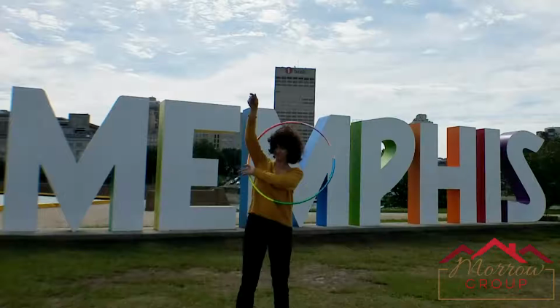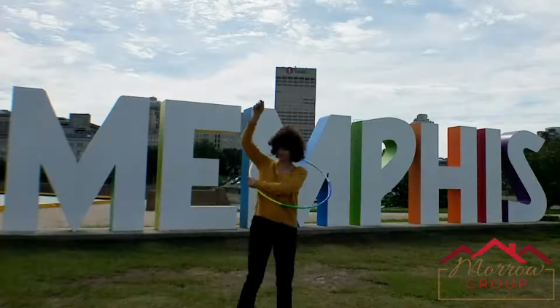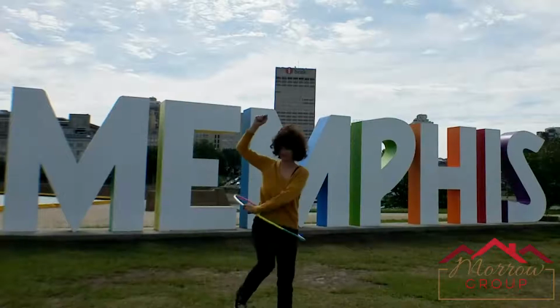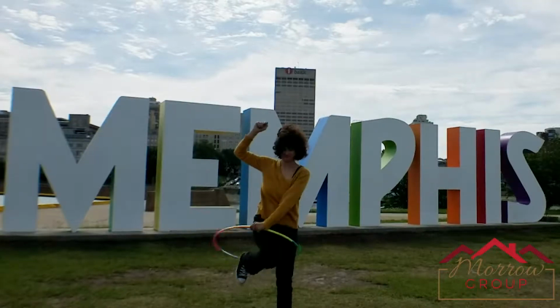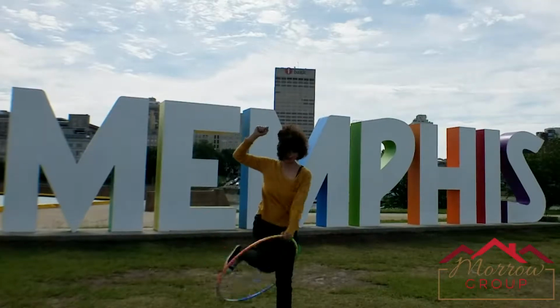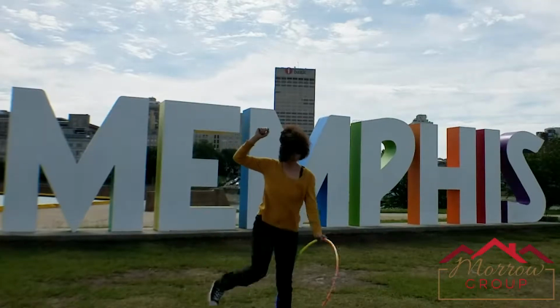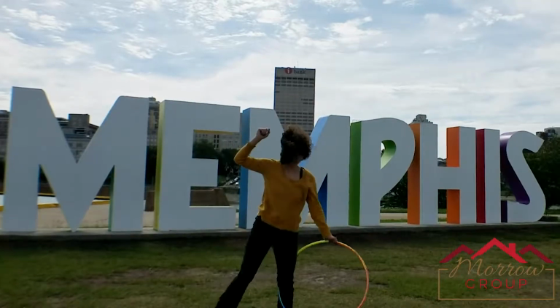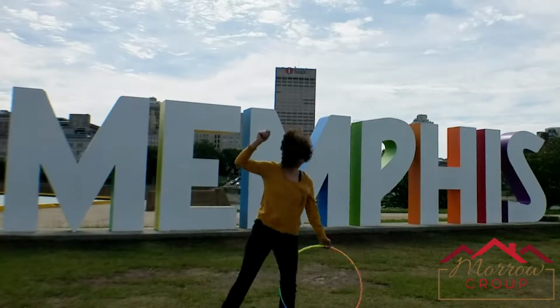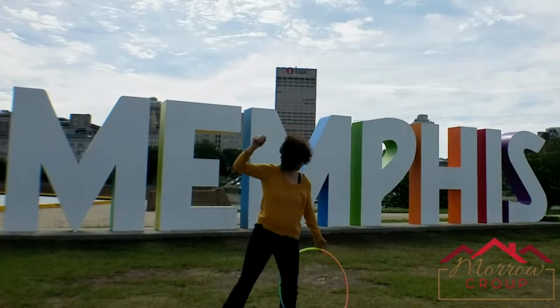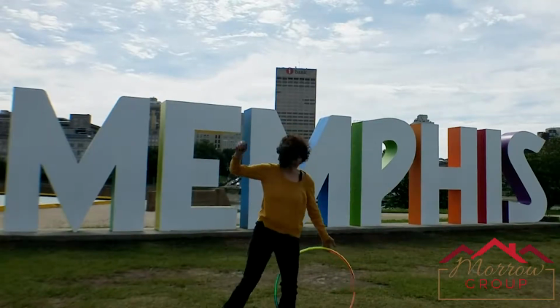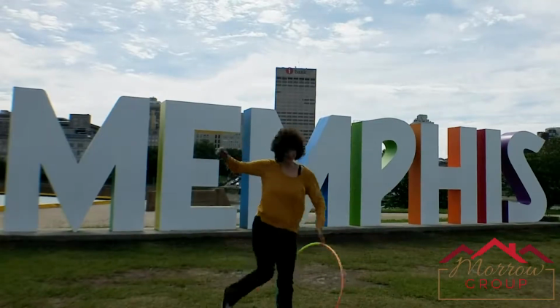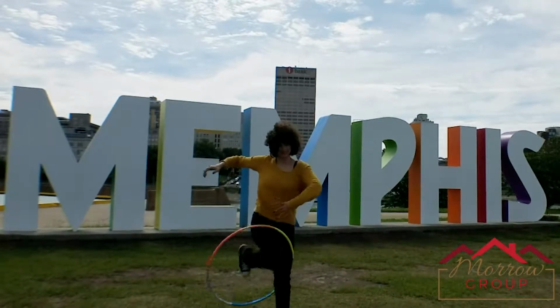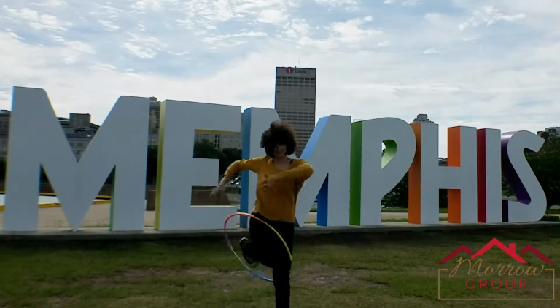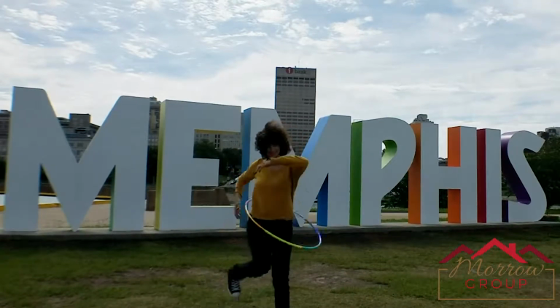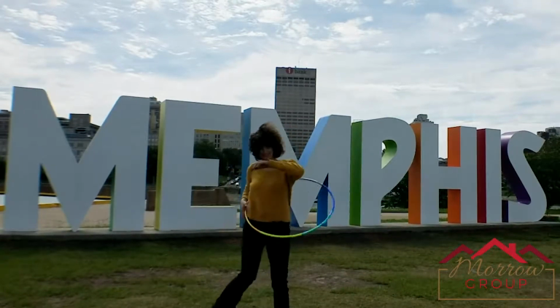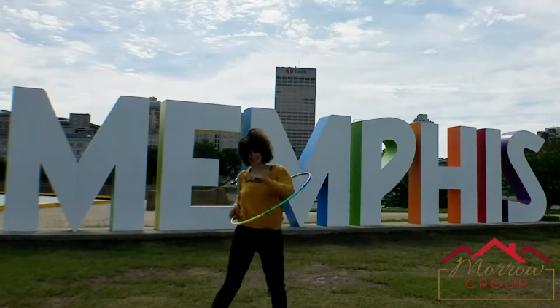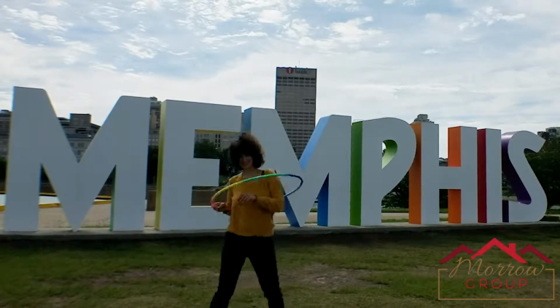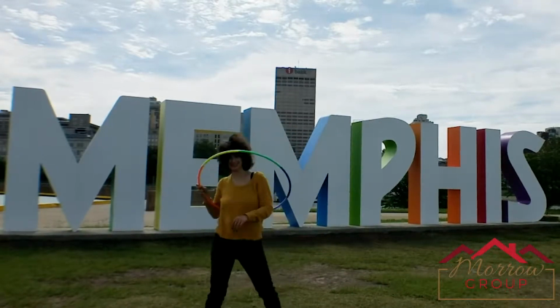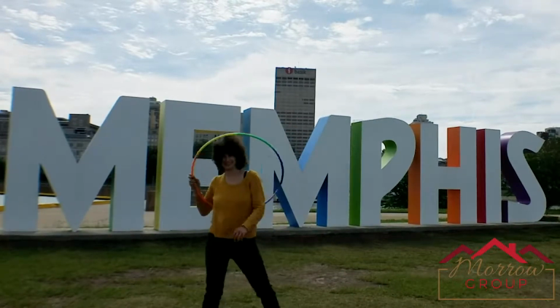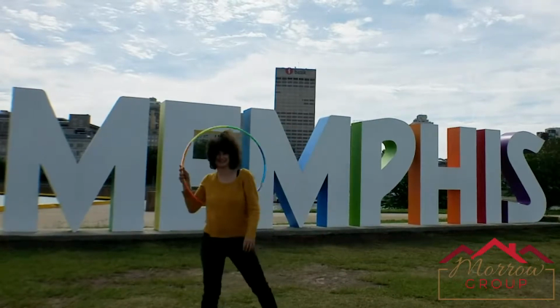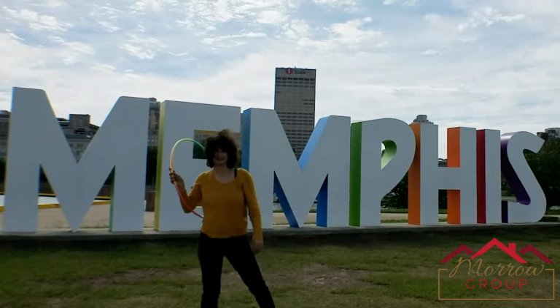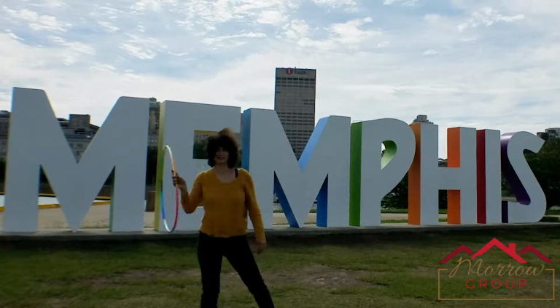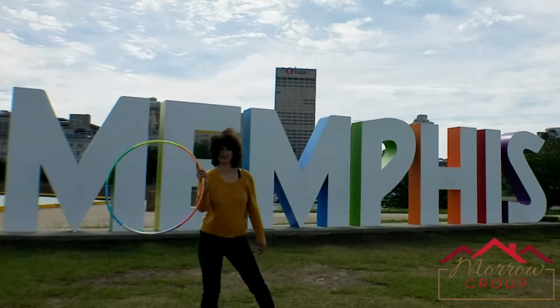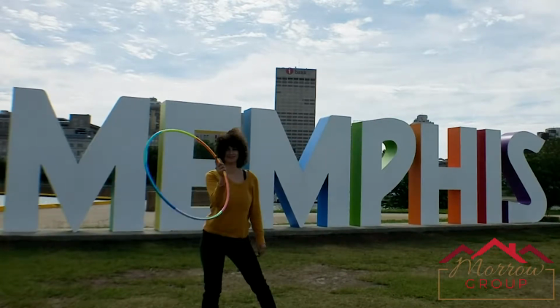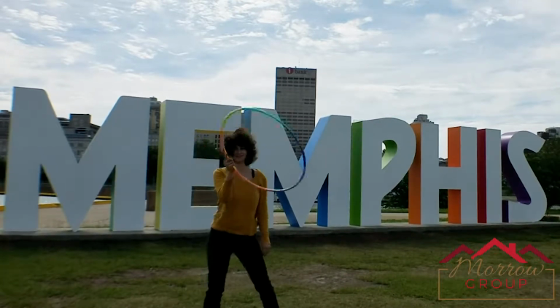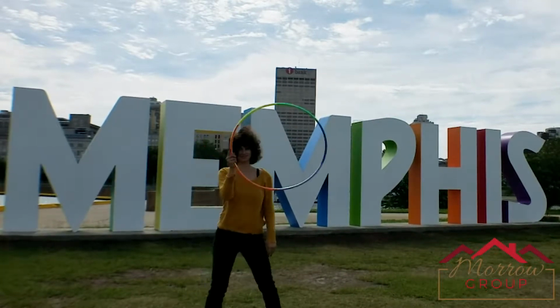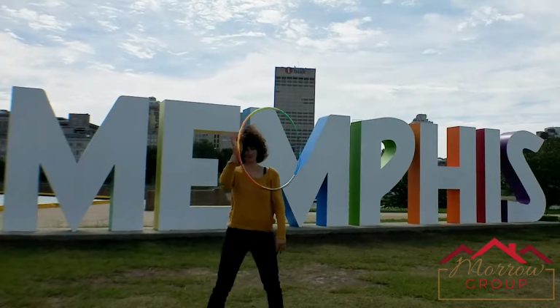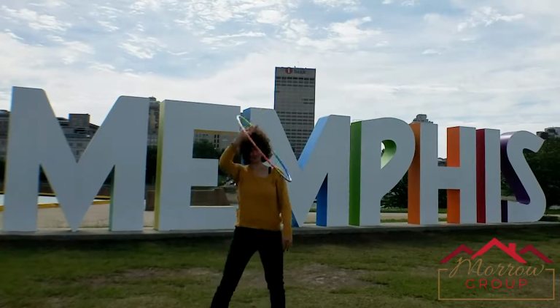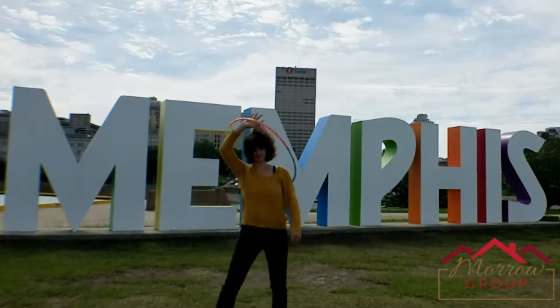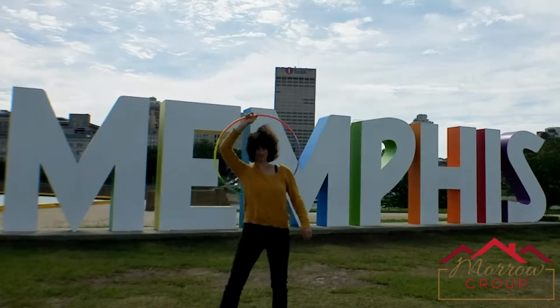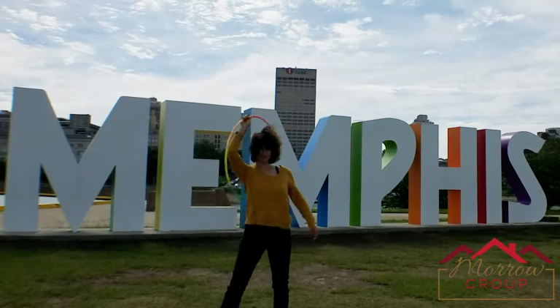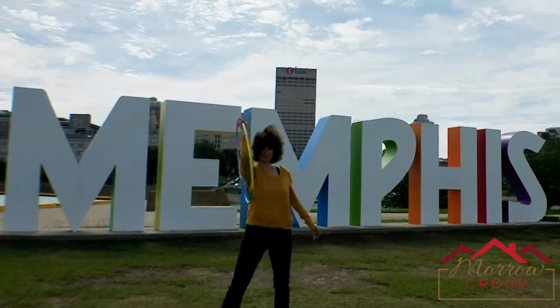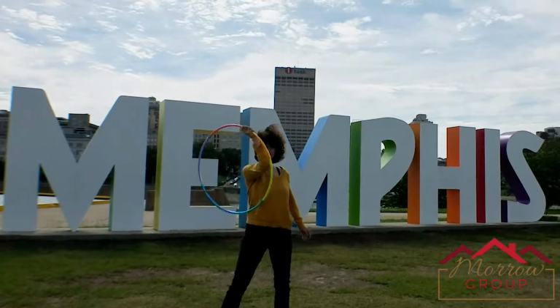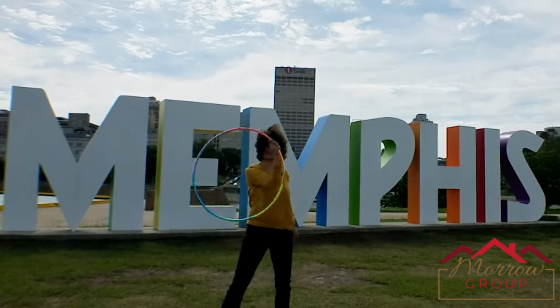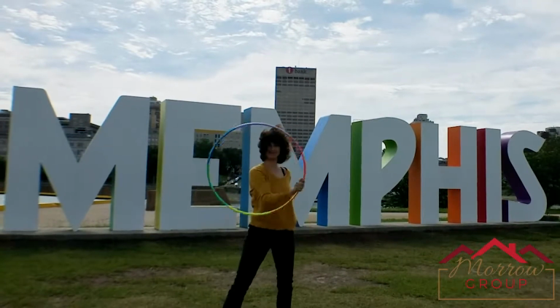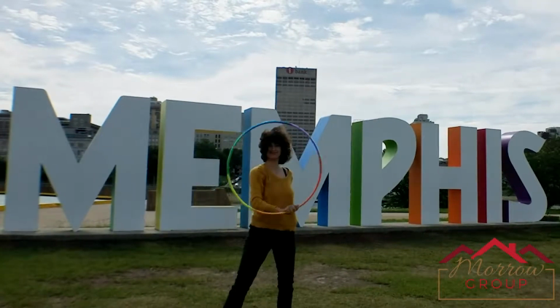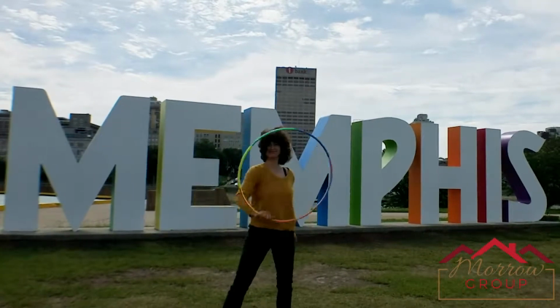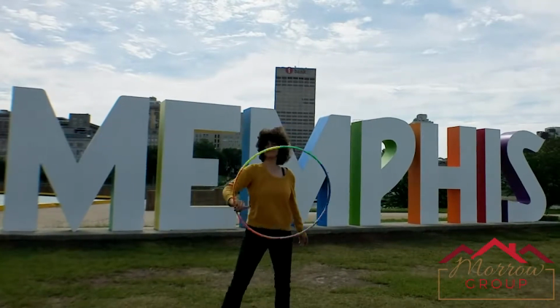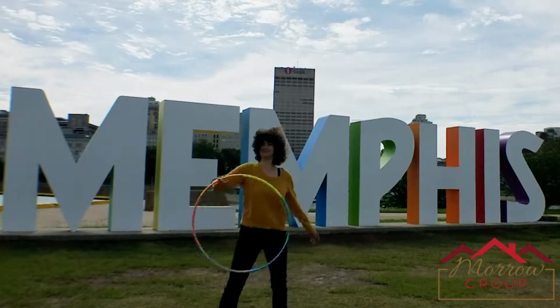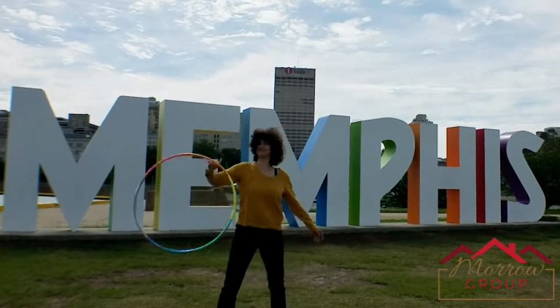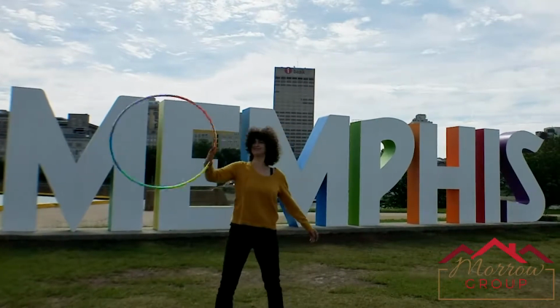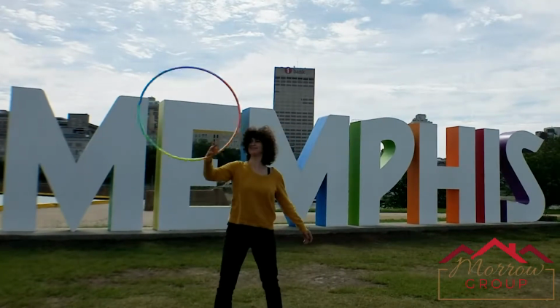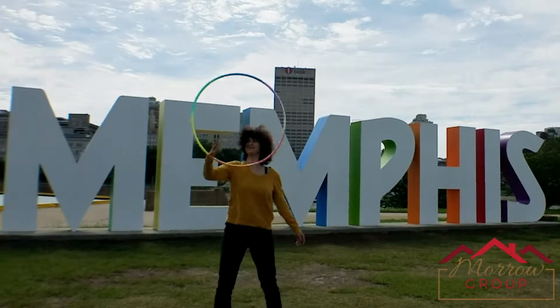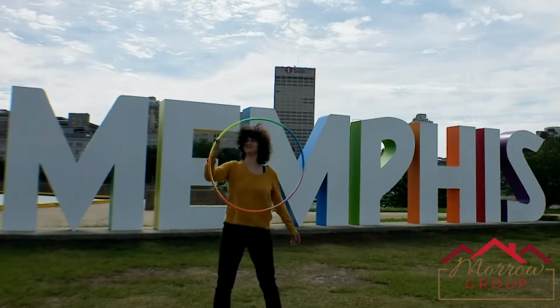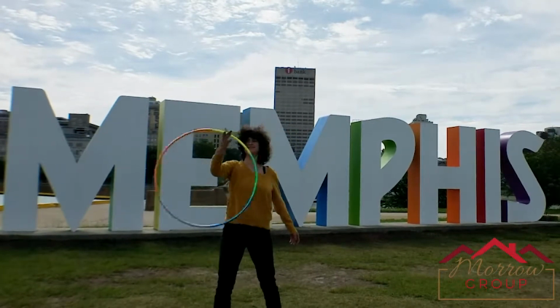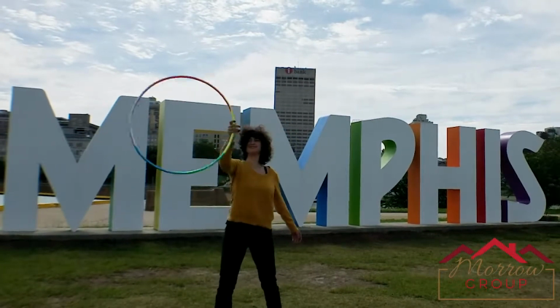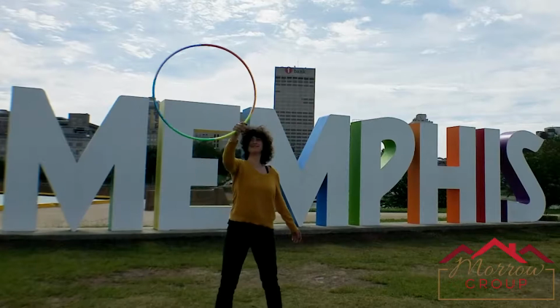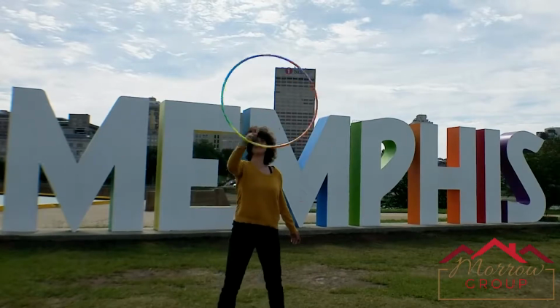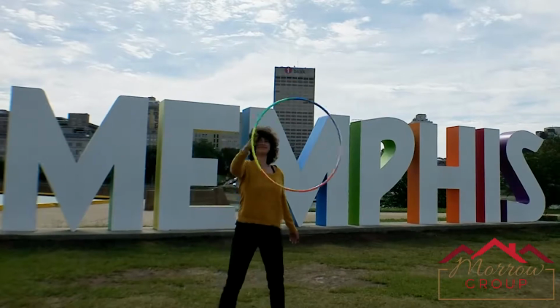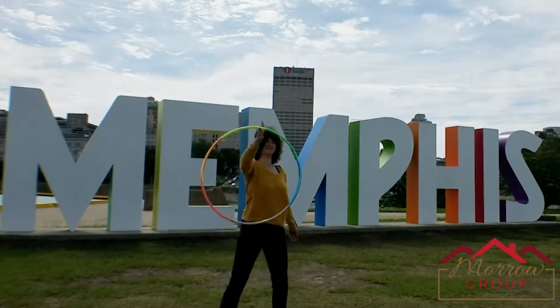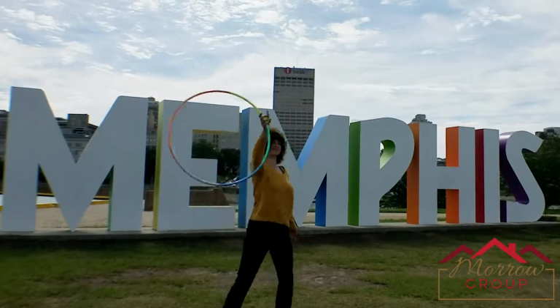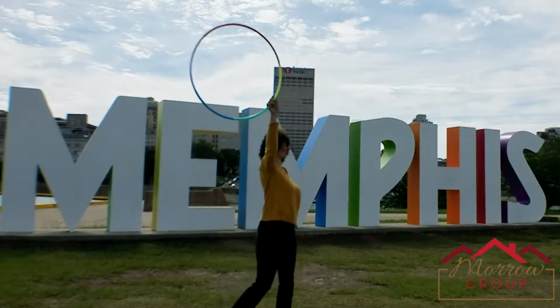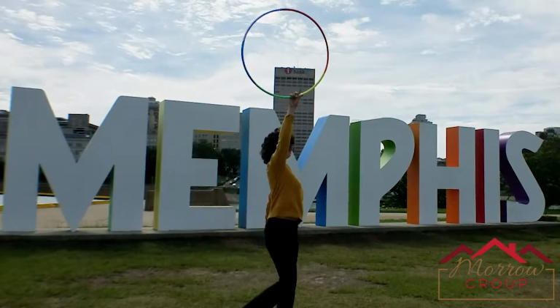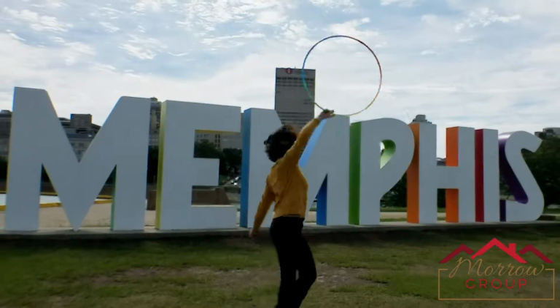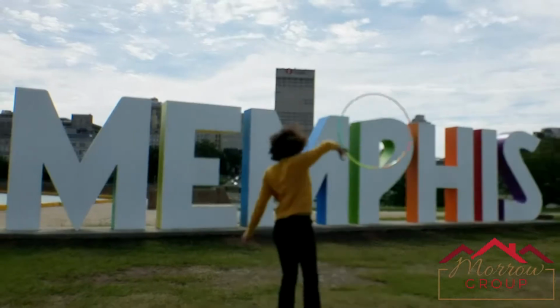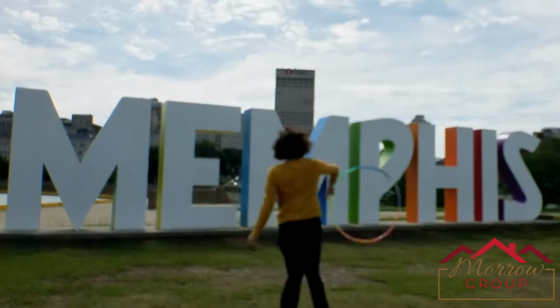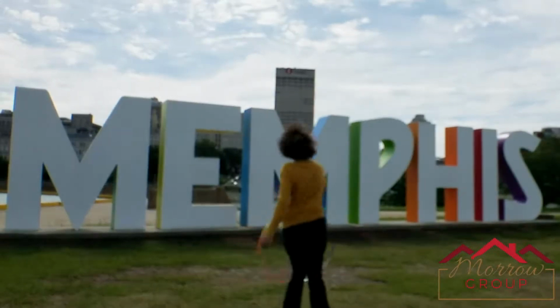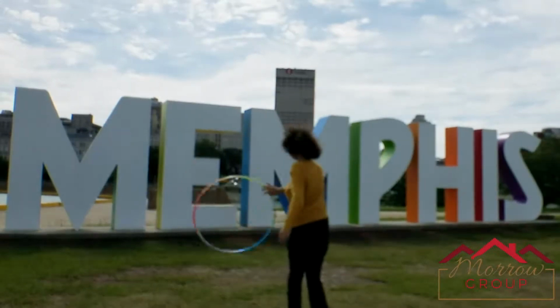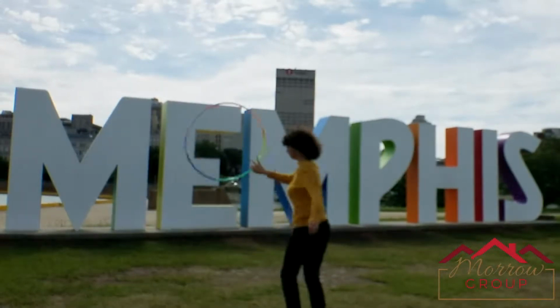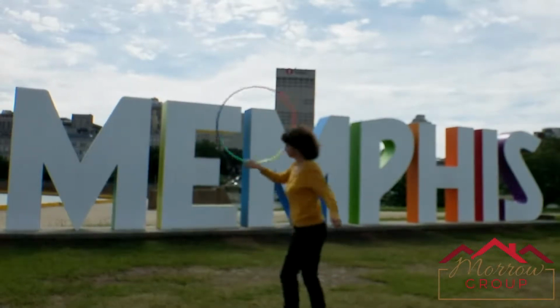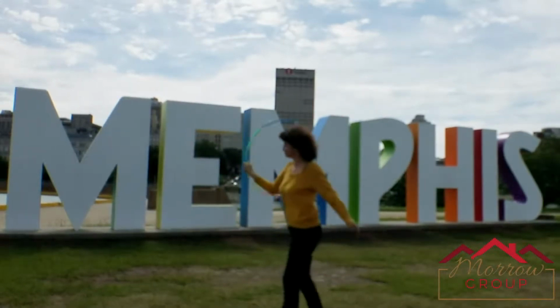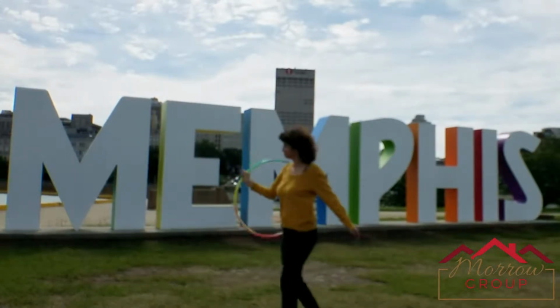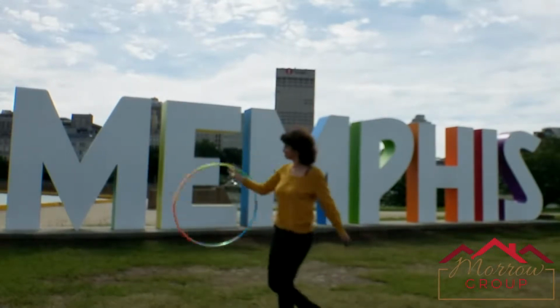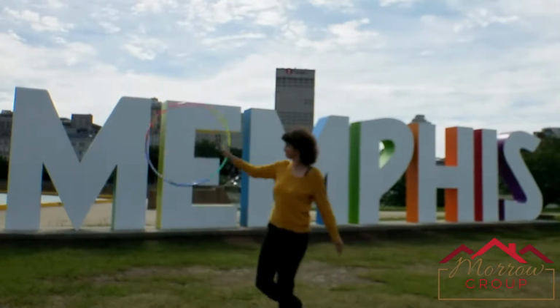Hey guys, it's Donnie and Courtney here for another episode of Memphis Revealed, and today we're out at the awesome Mud Island Park.